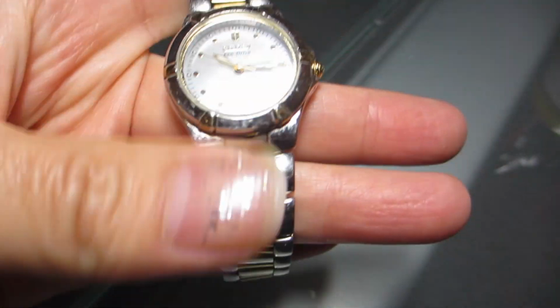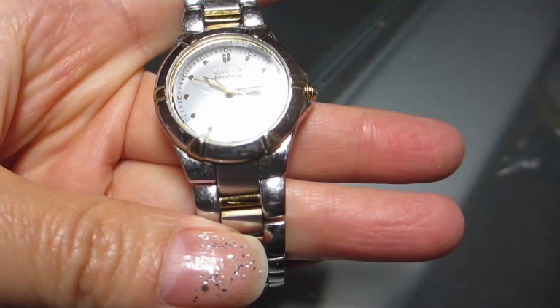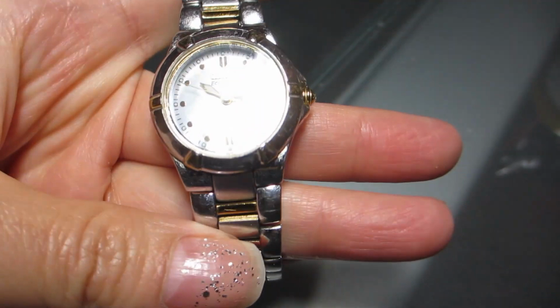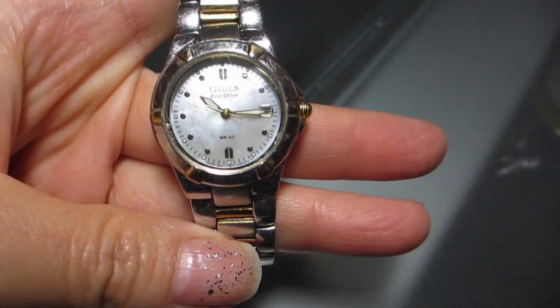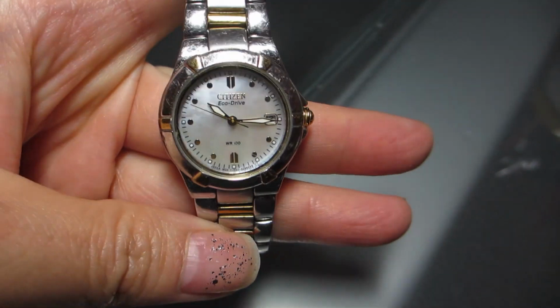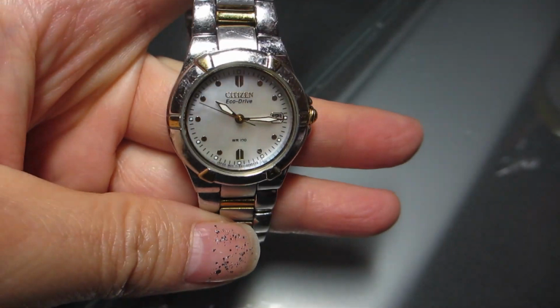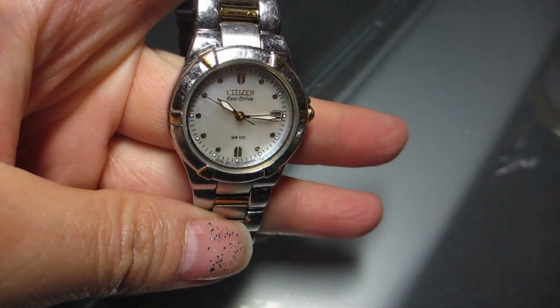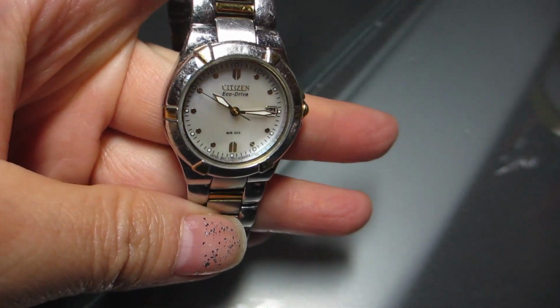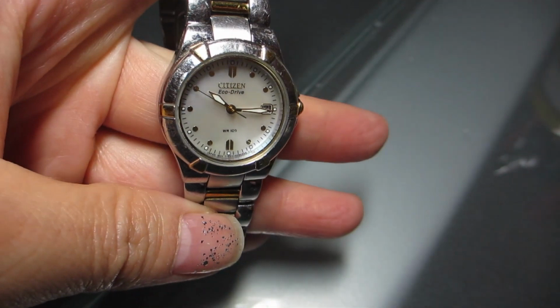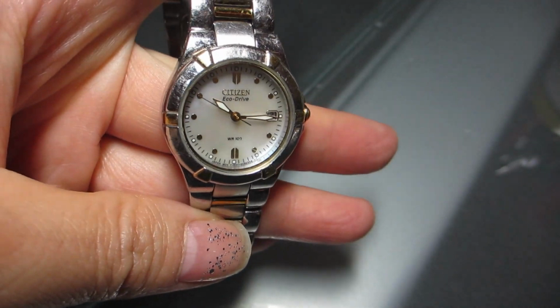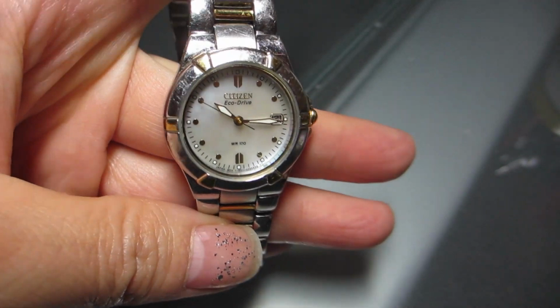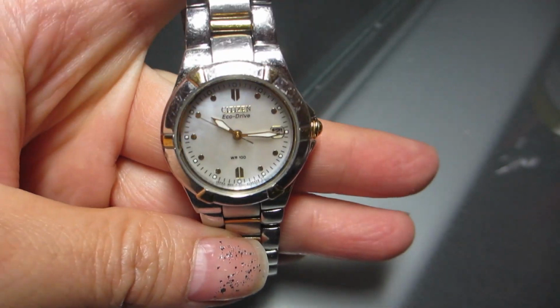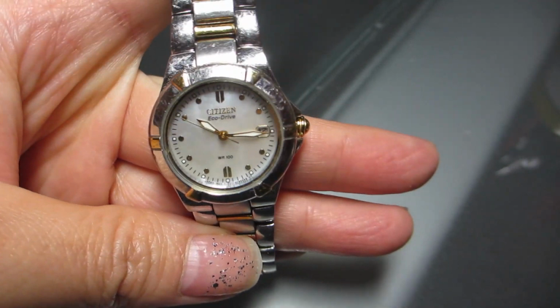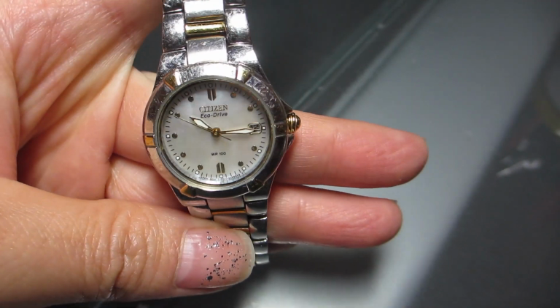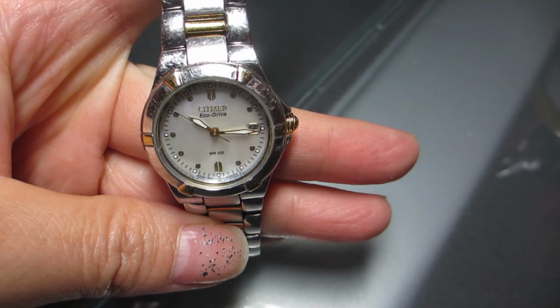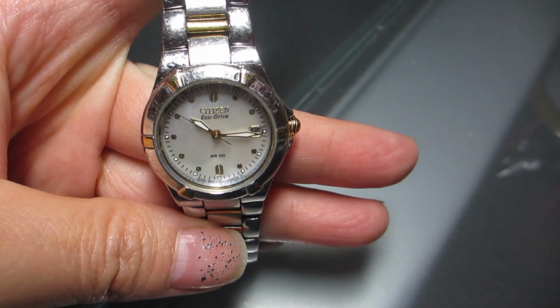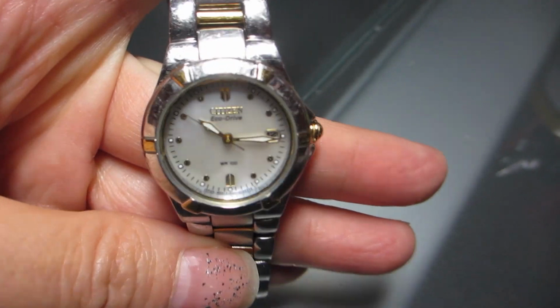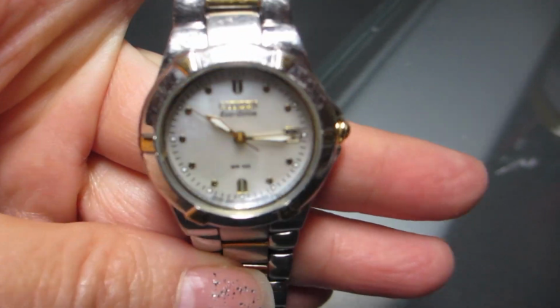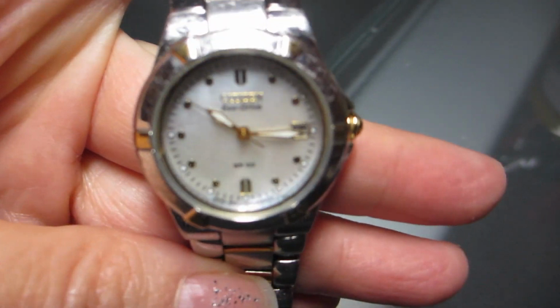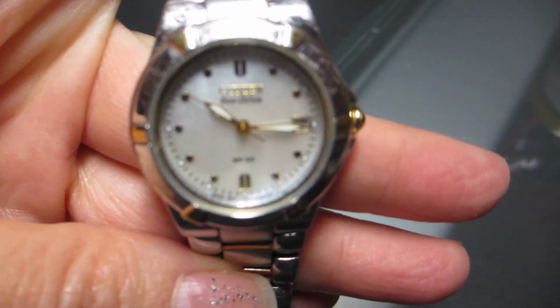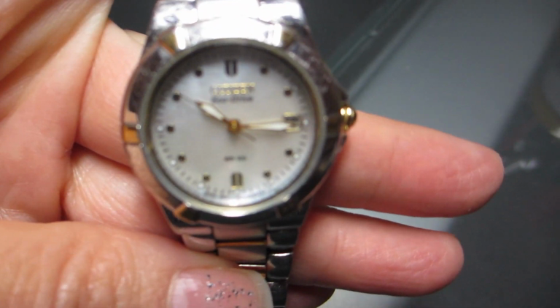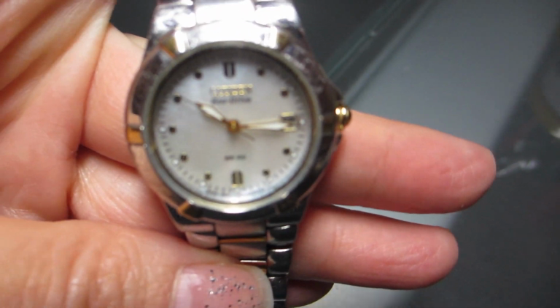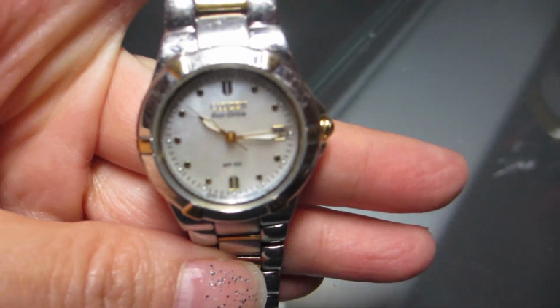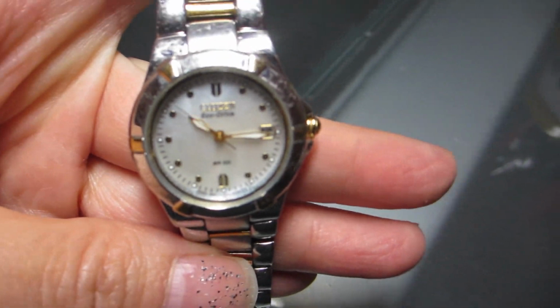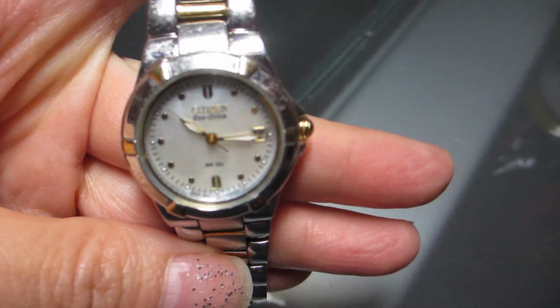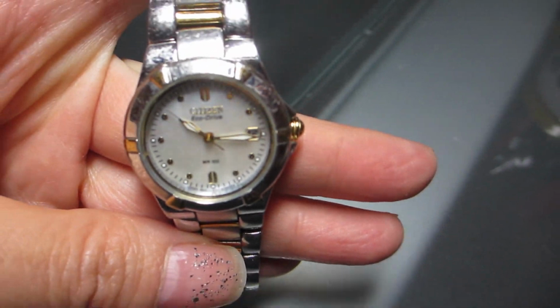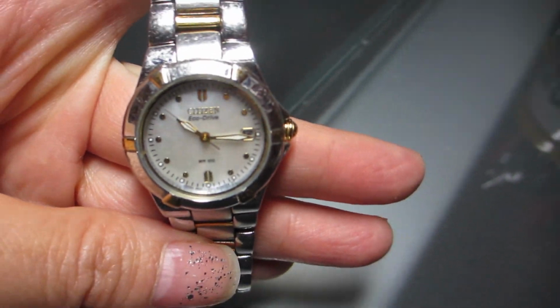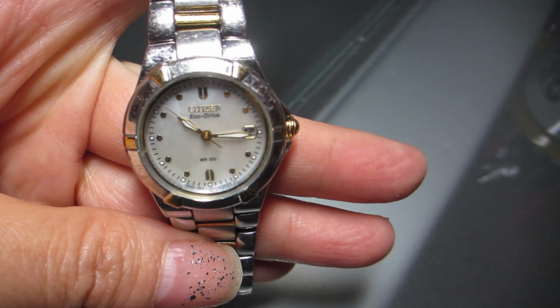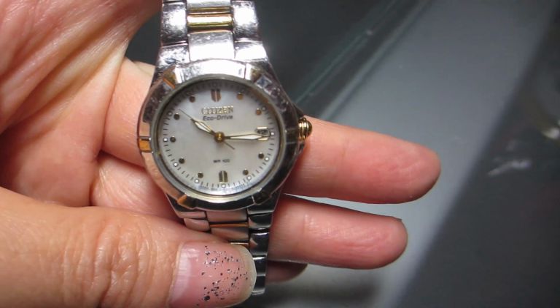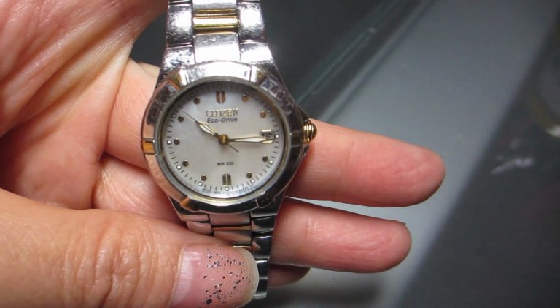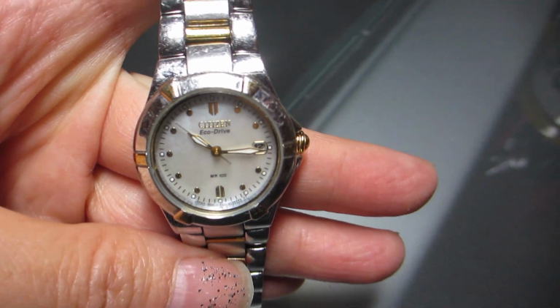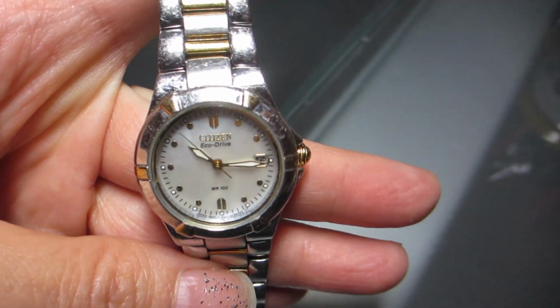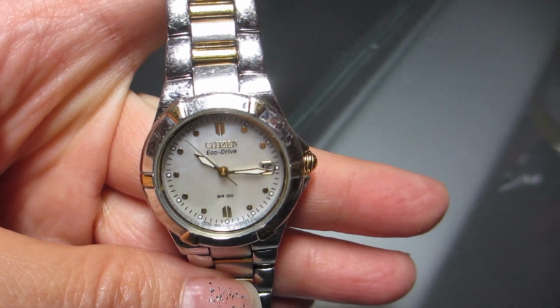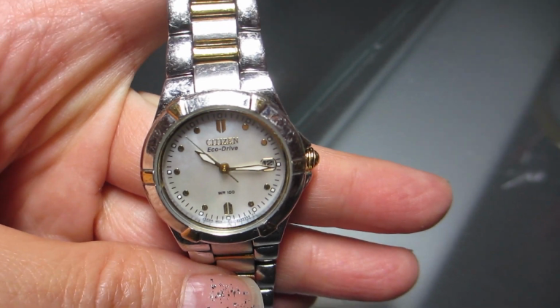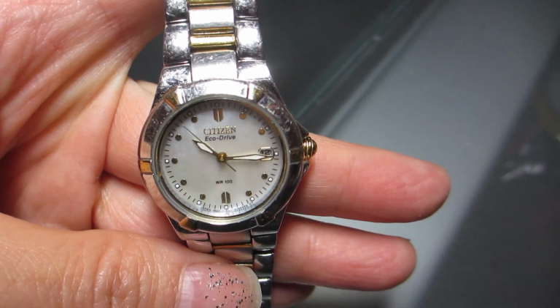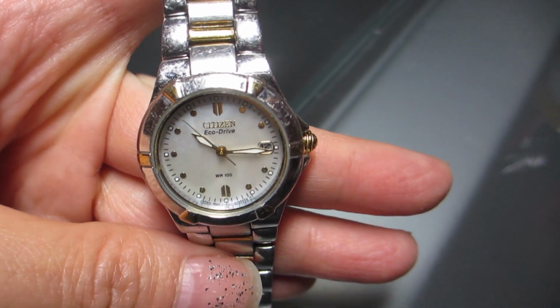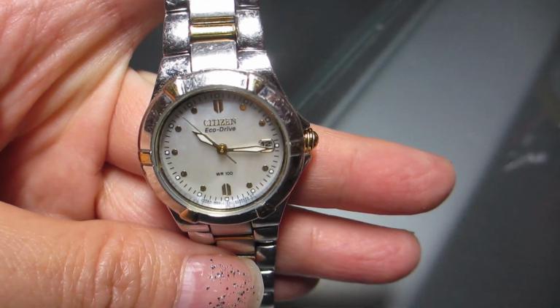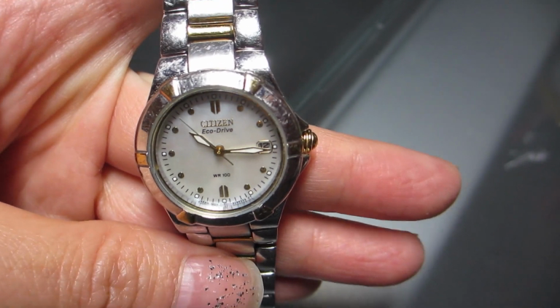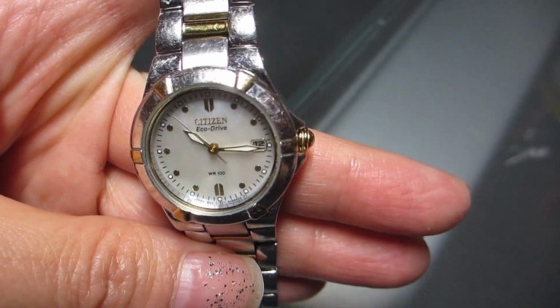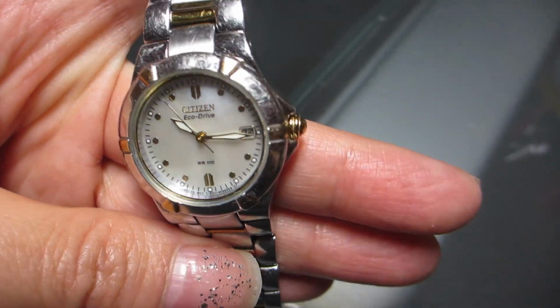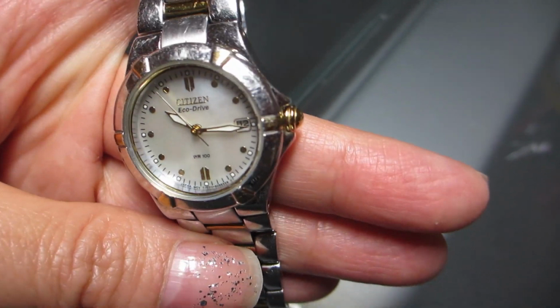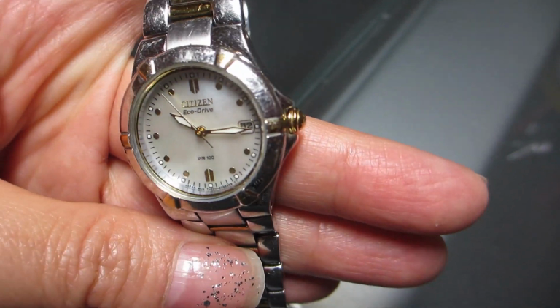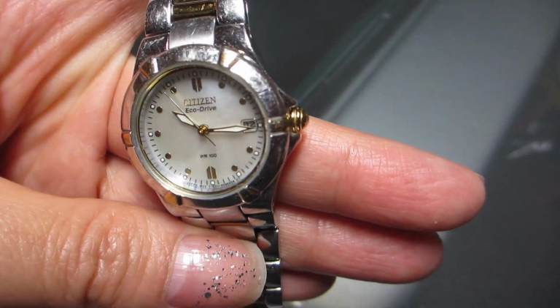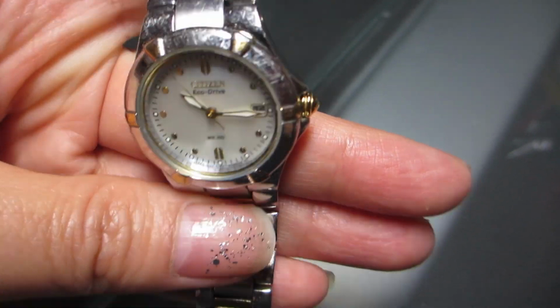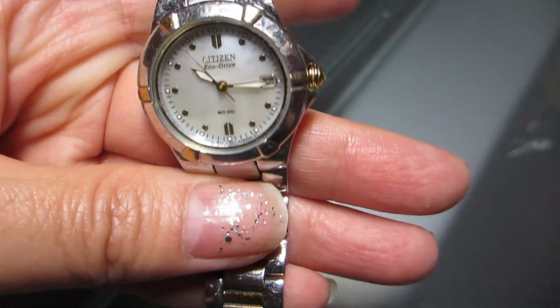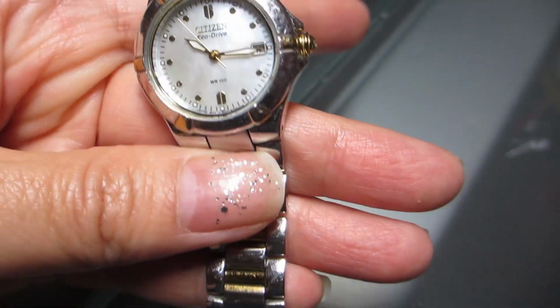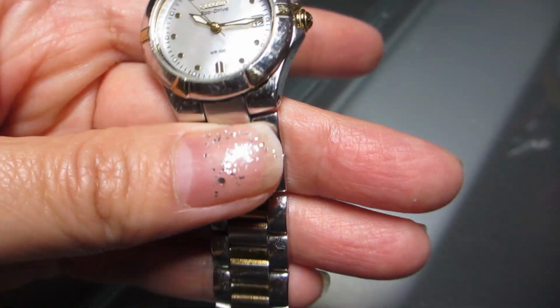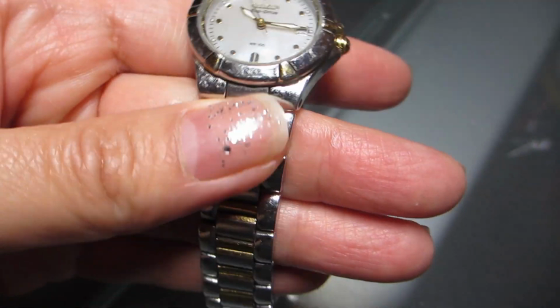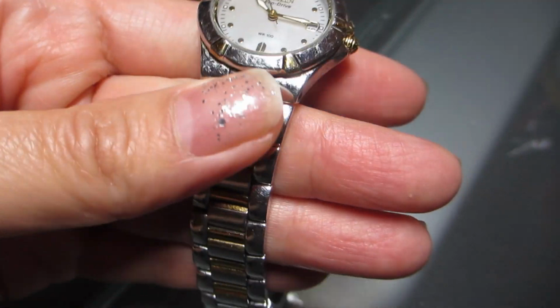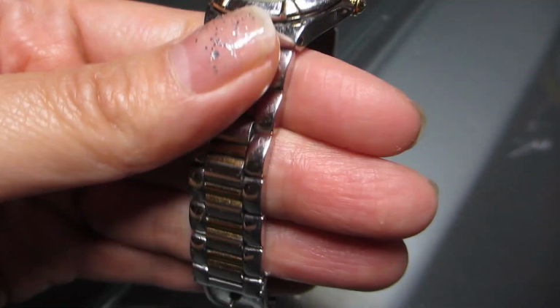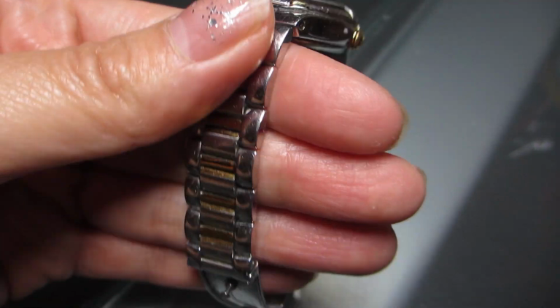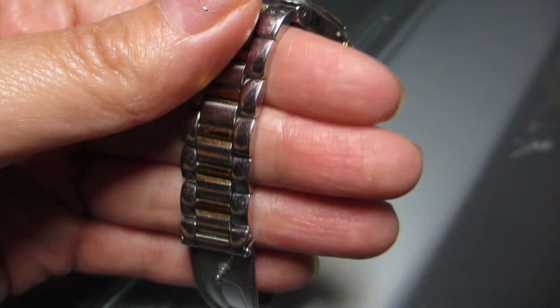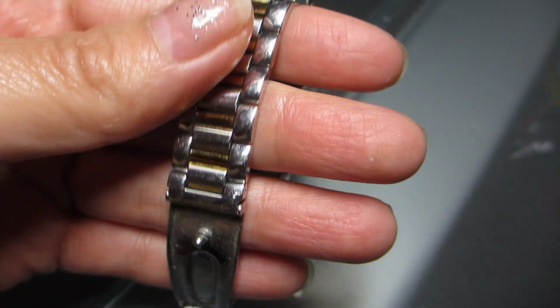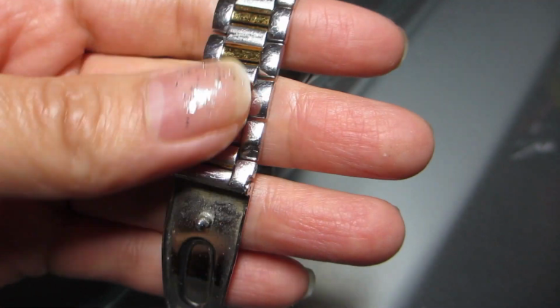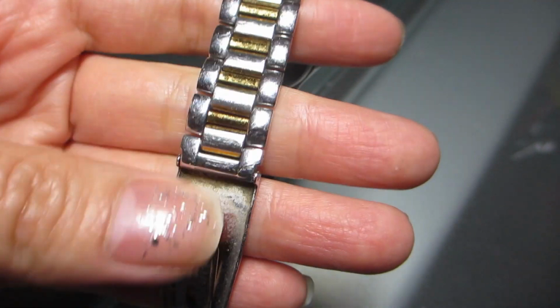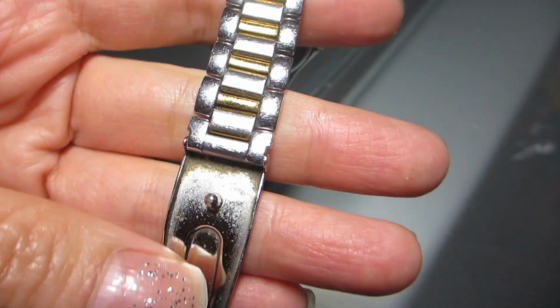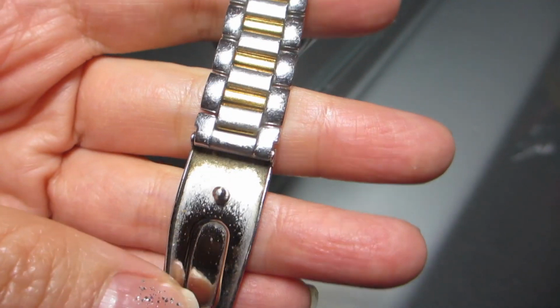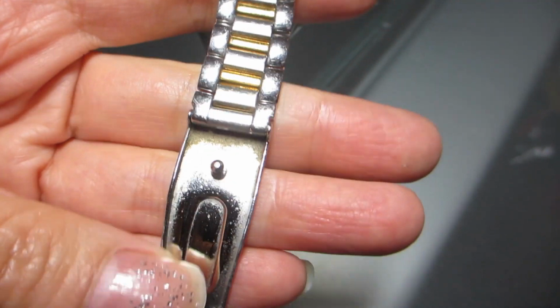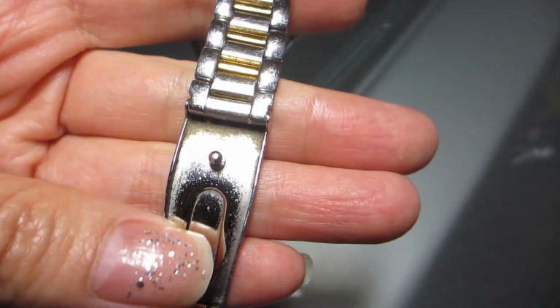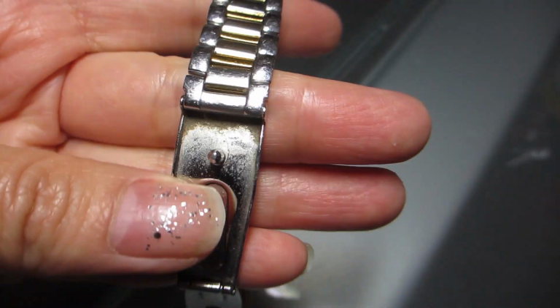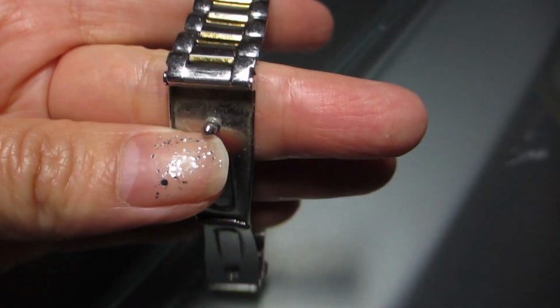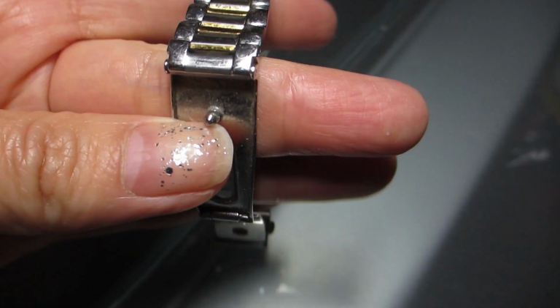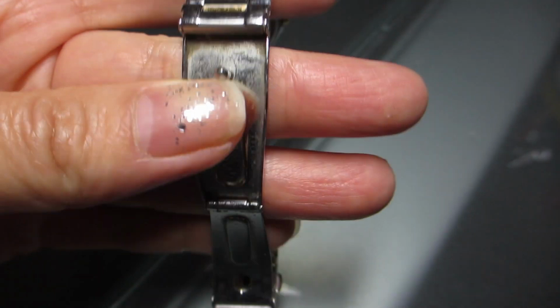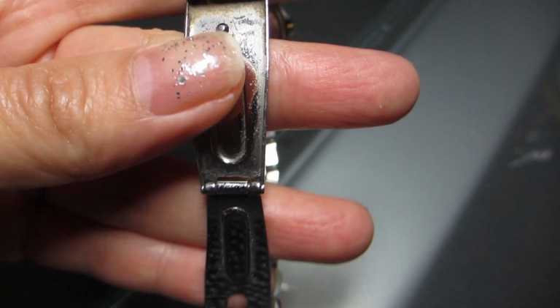On the face of this watch you can see there are three sword-shaped gold hands as well as a date display. The hands sit against a mother of pearl dial.